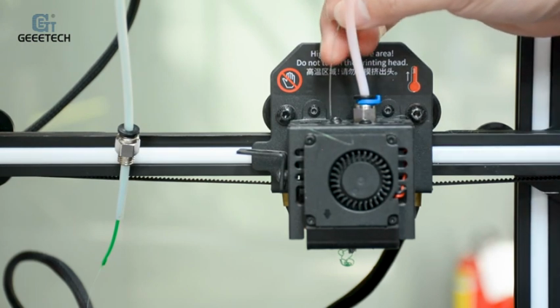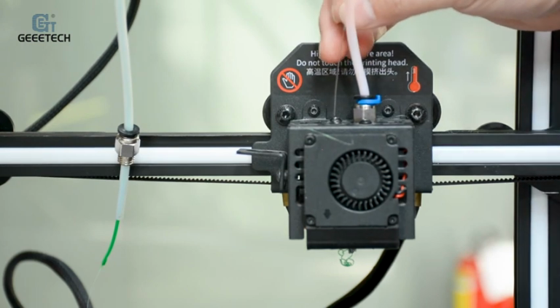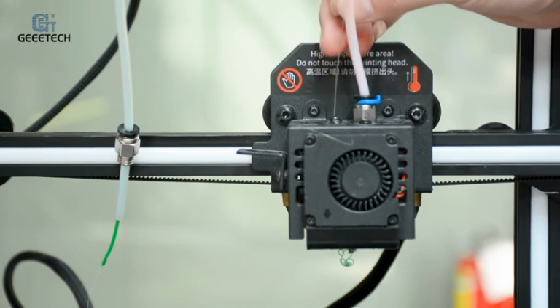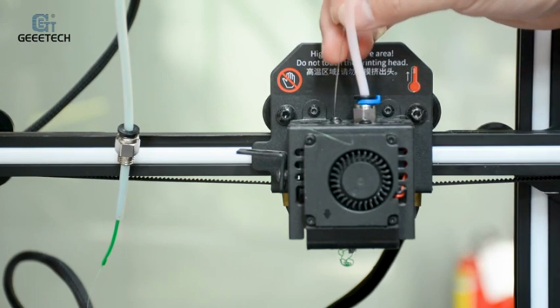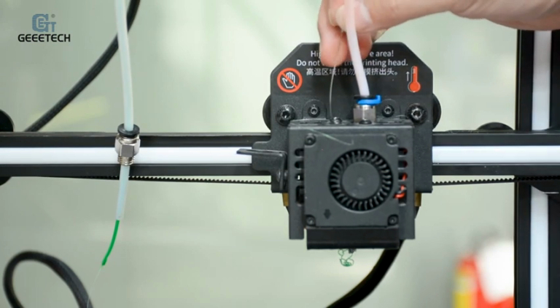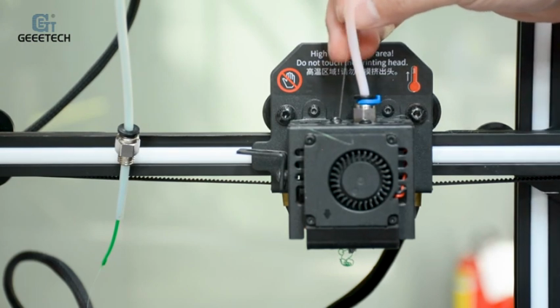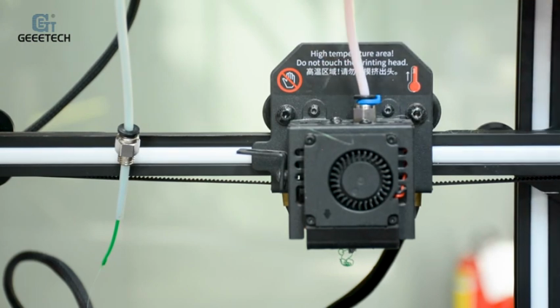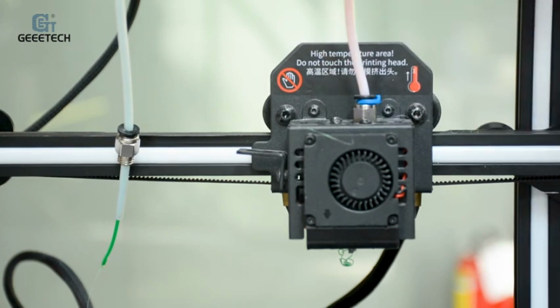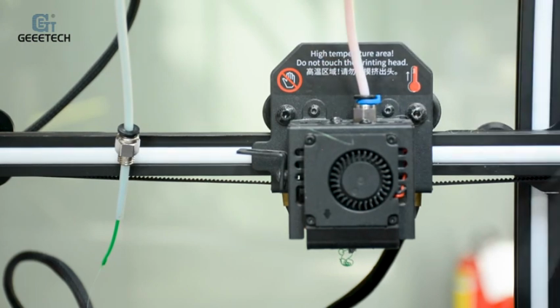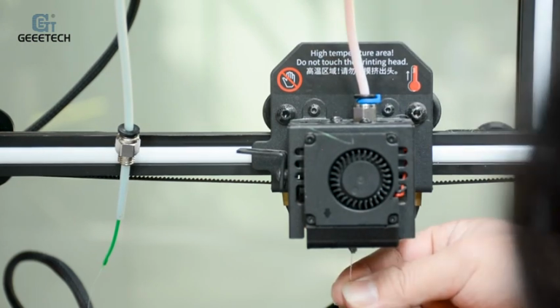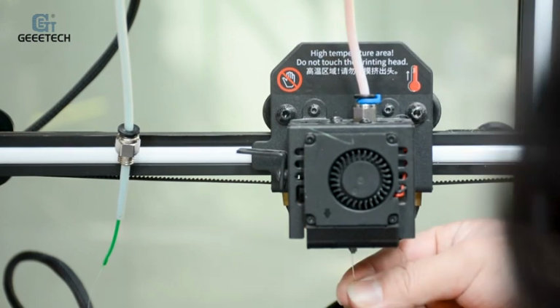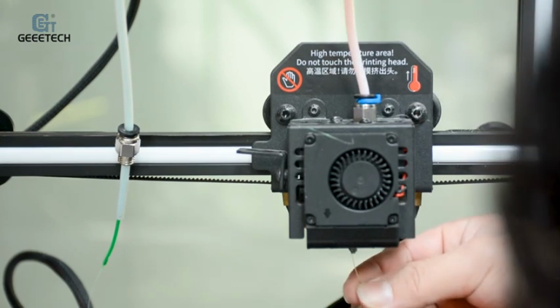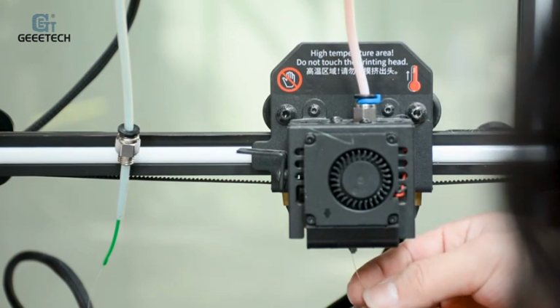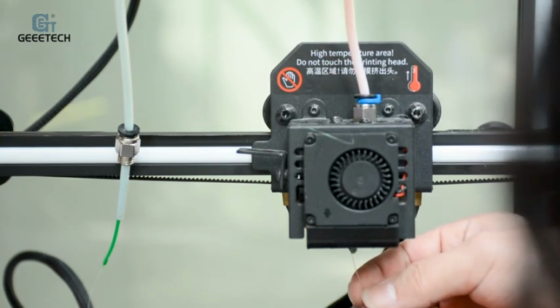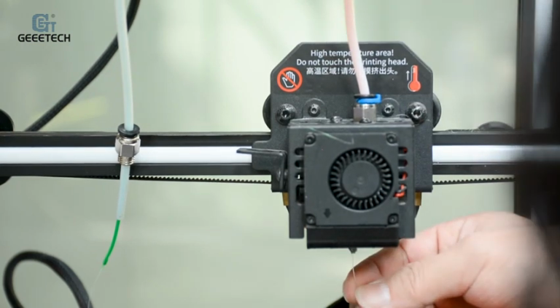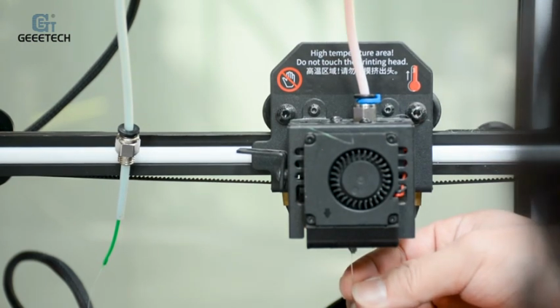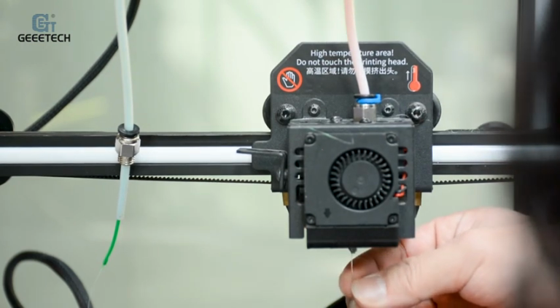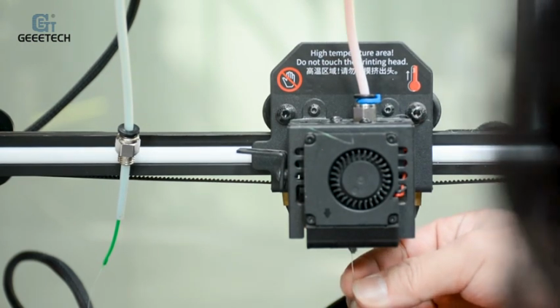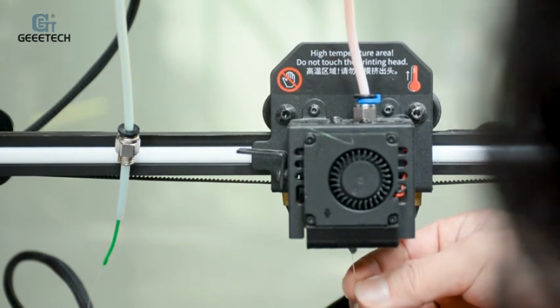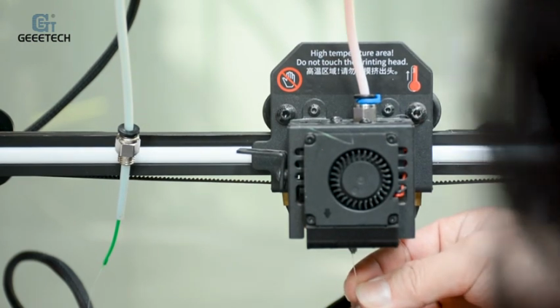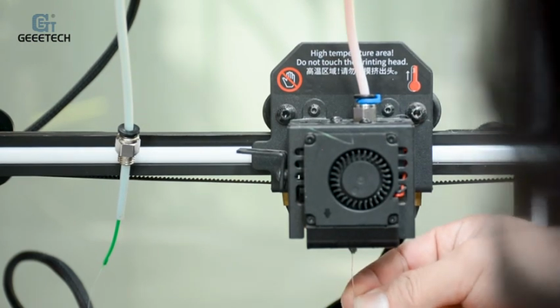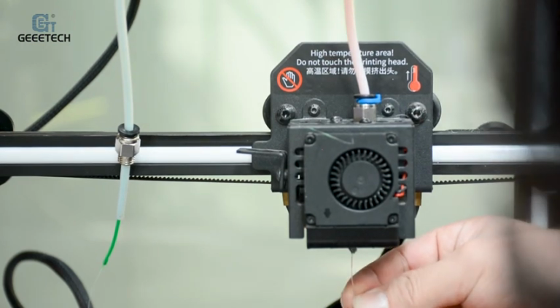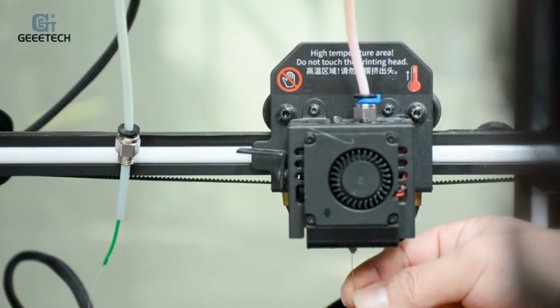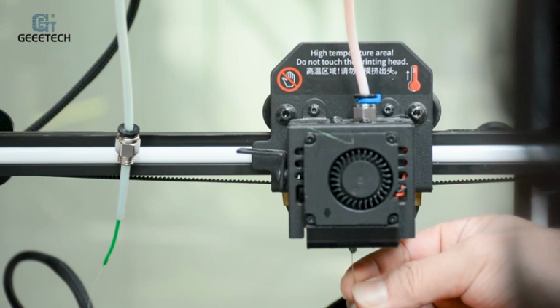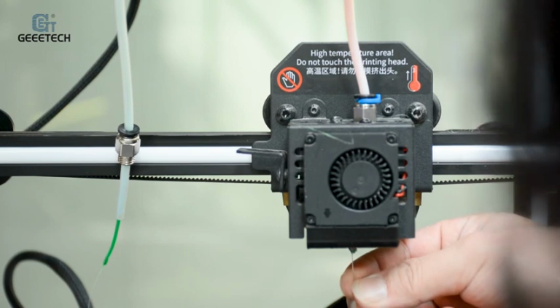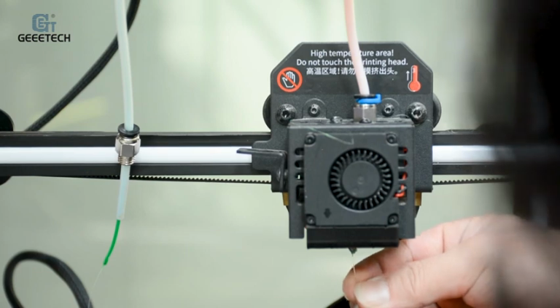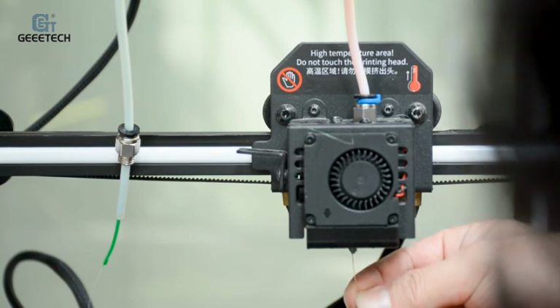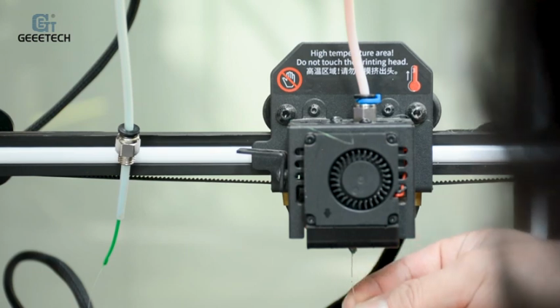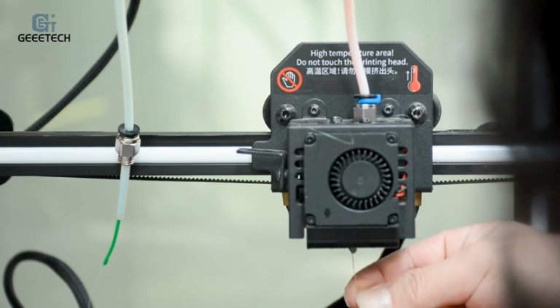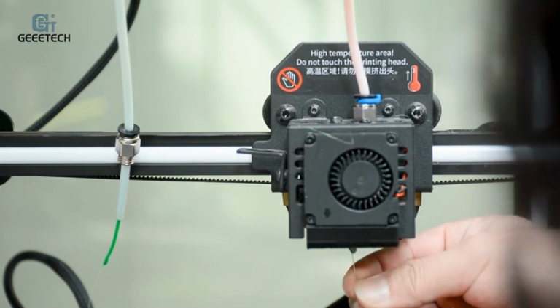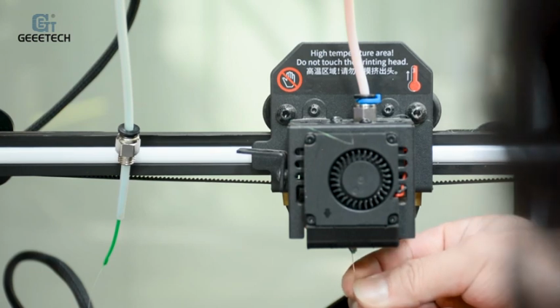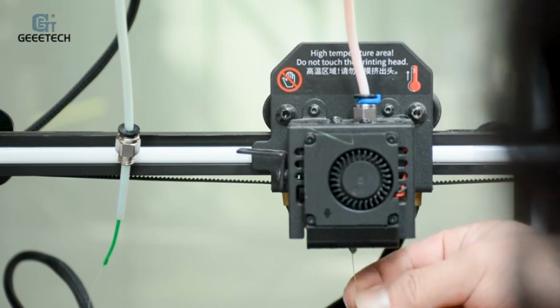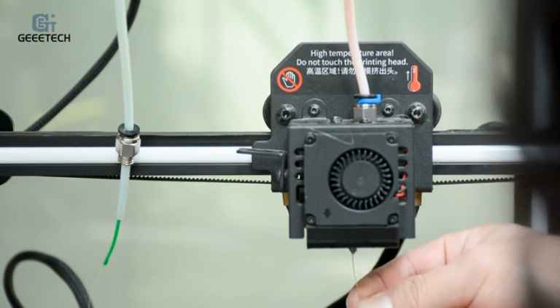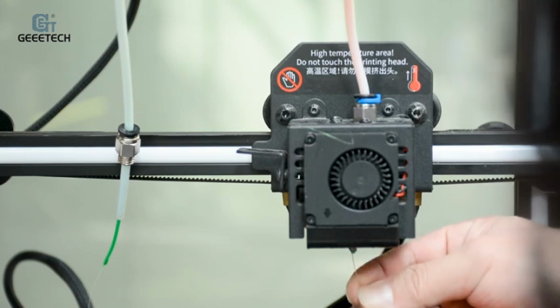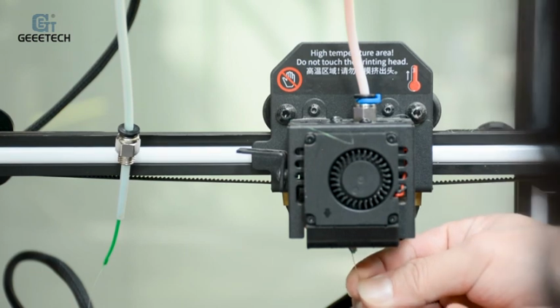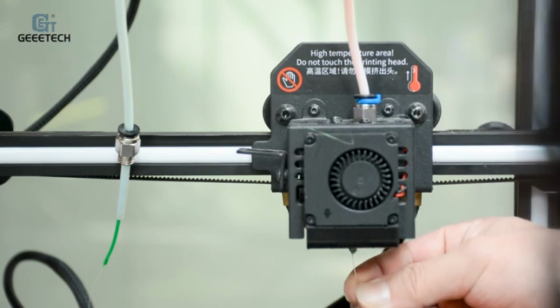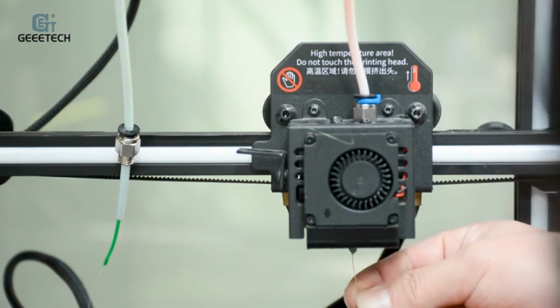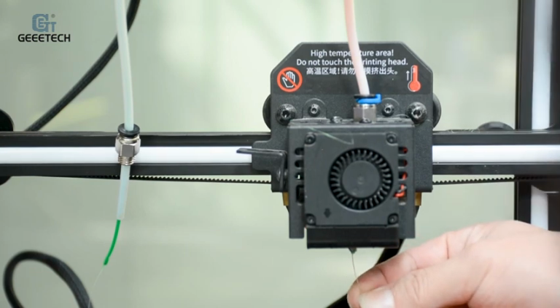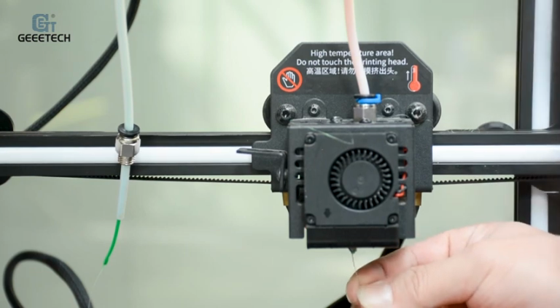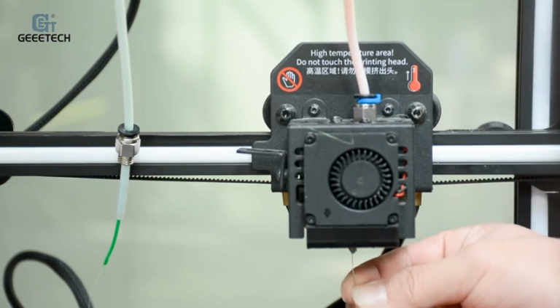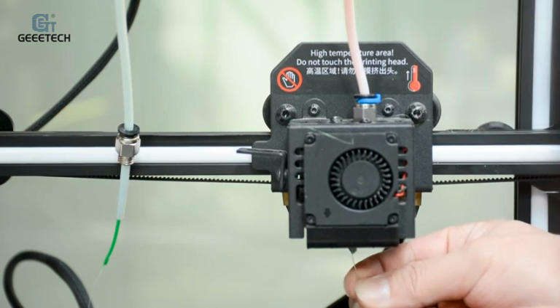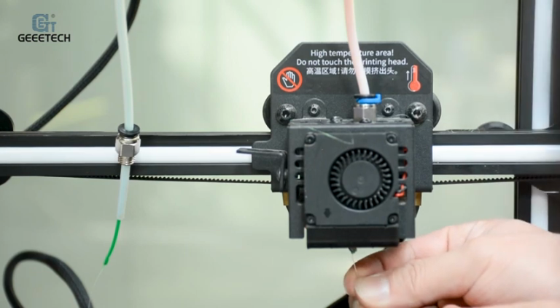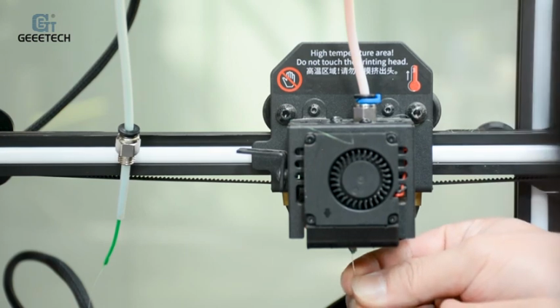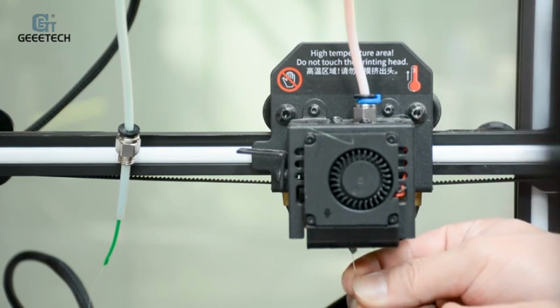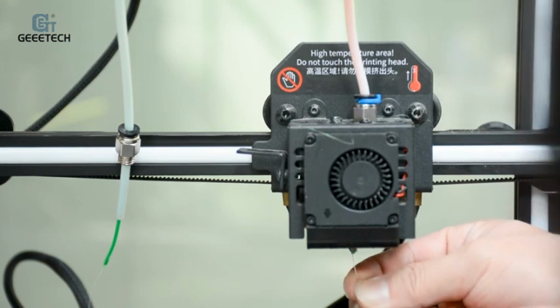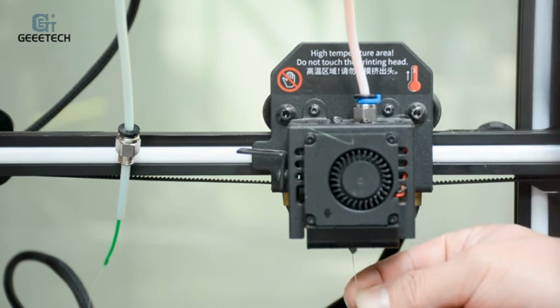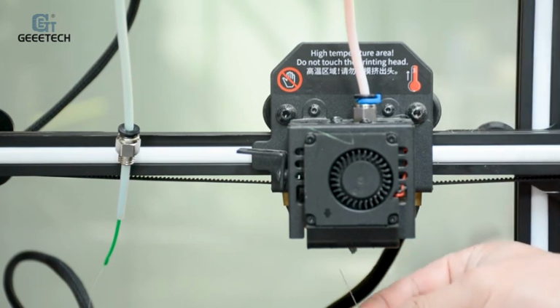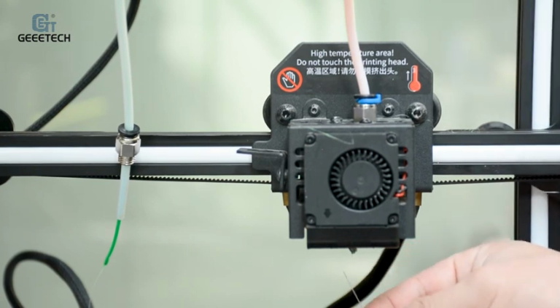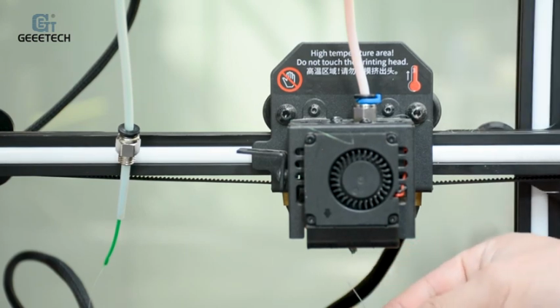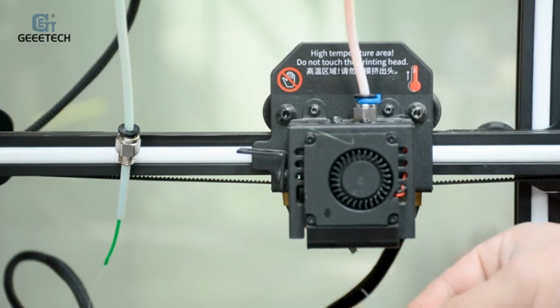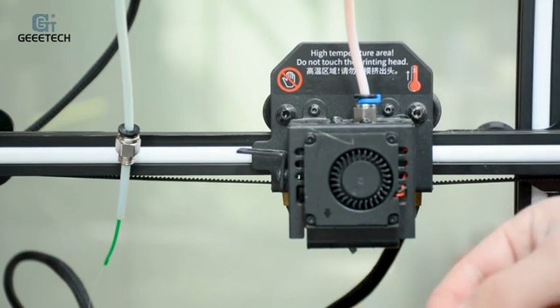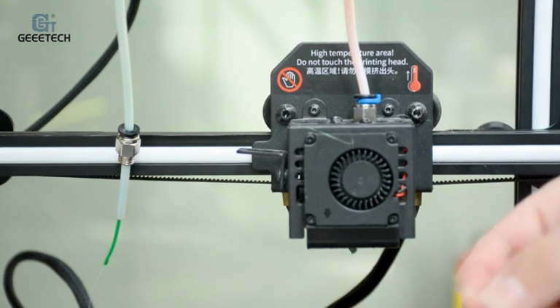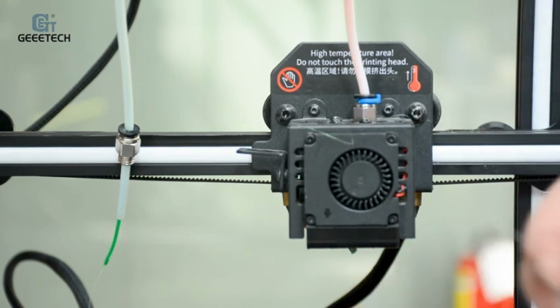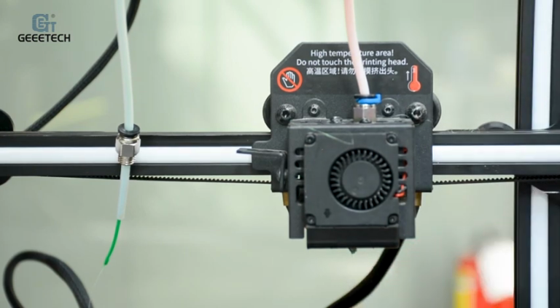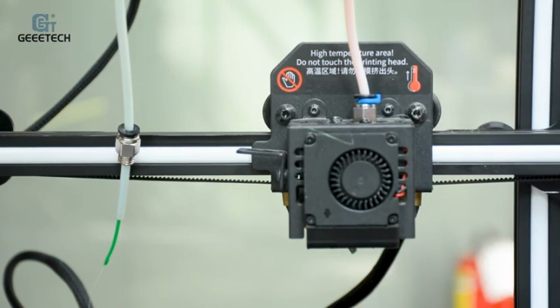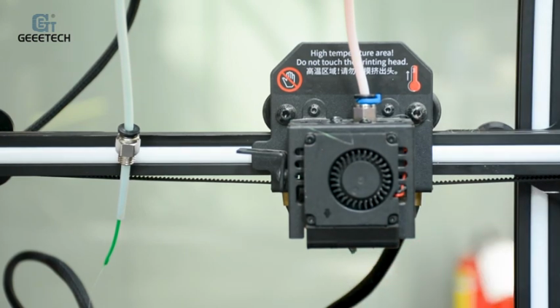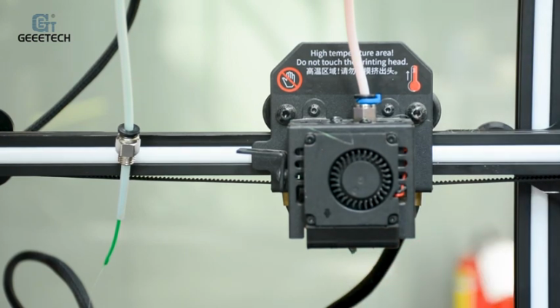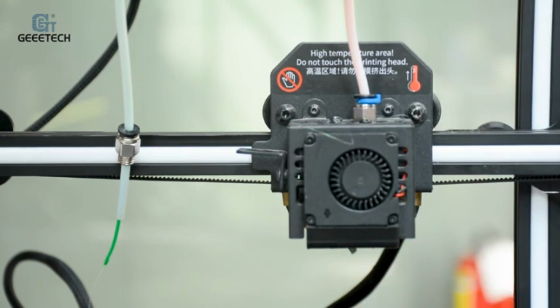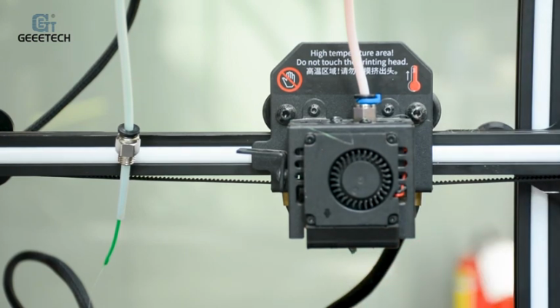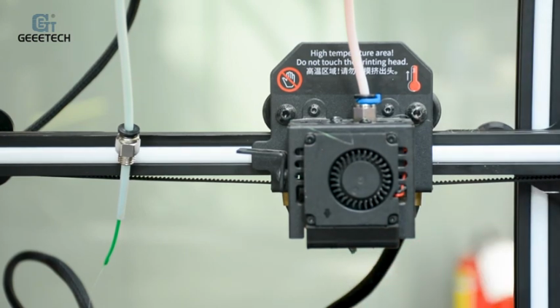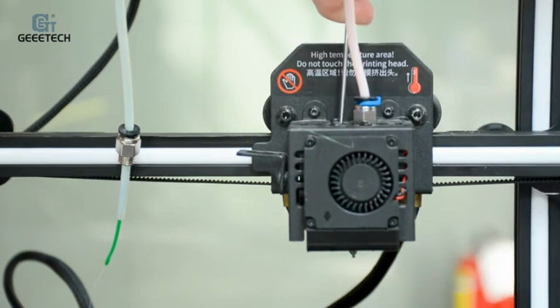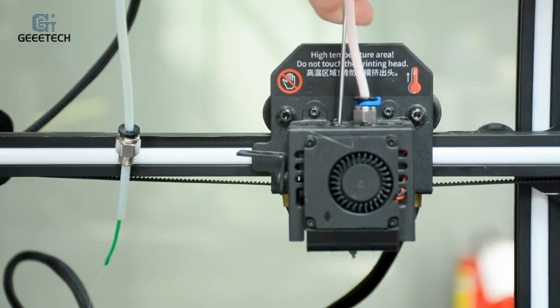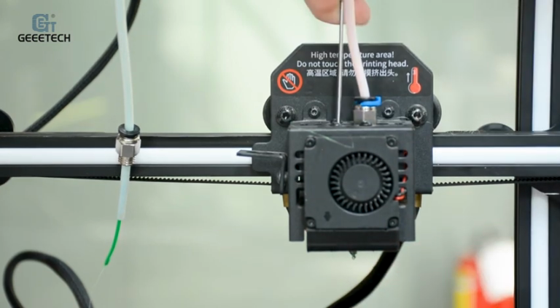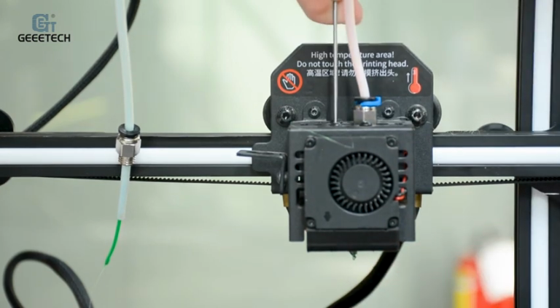This is how to clean the hotend. Thank you.